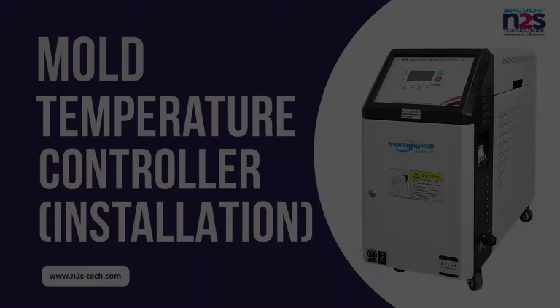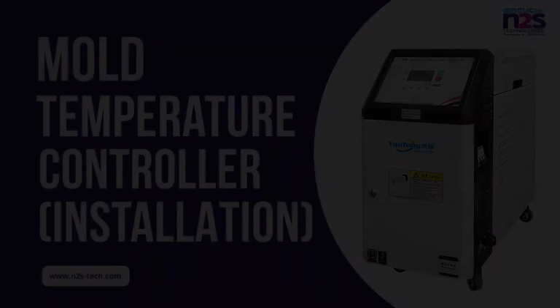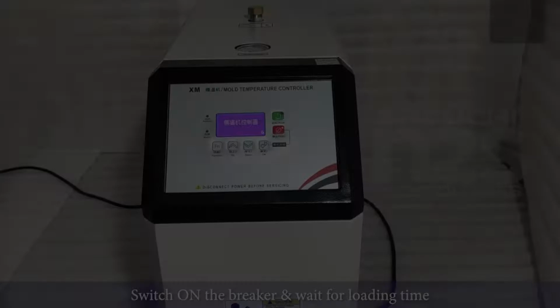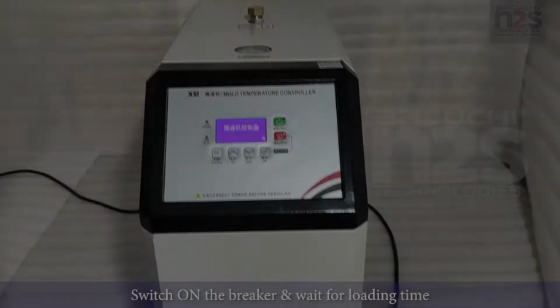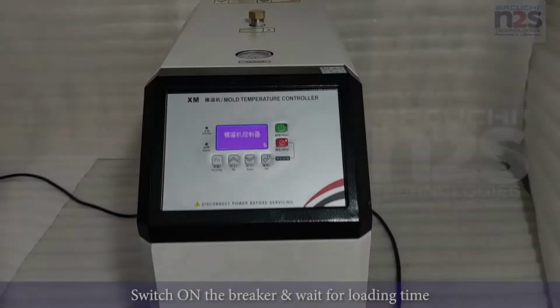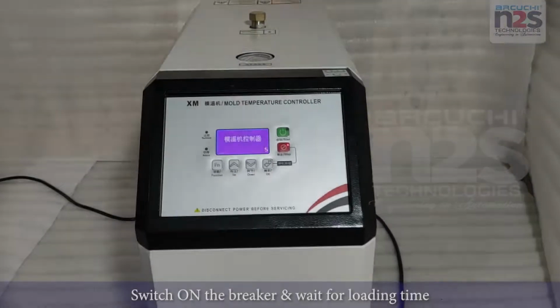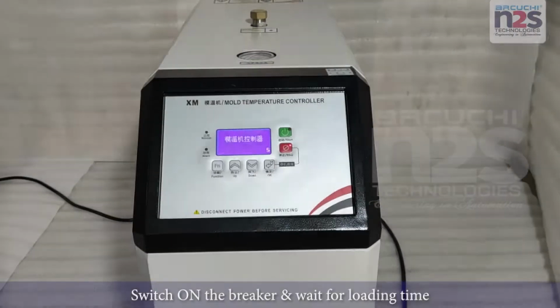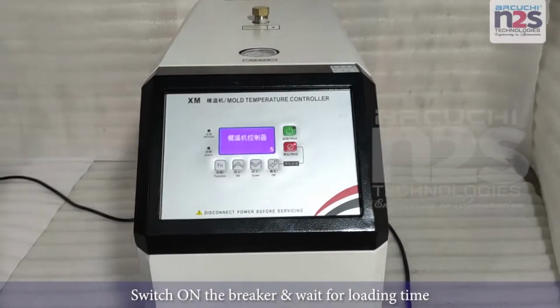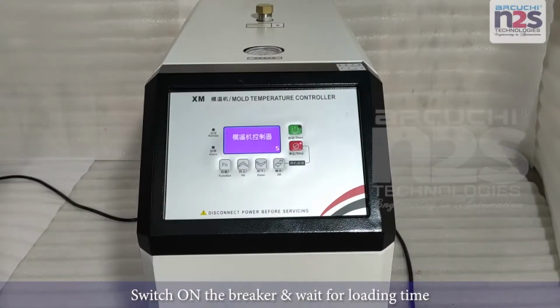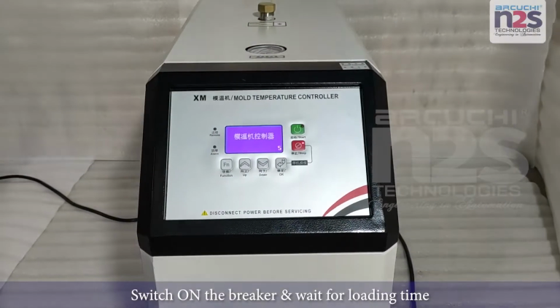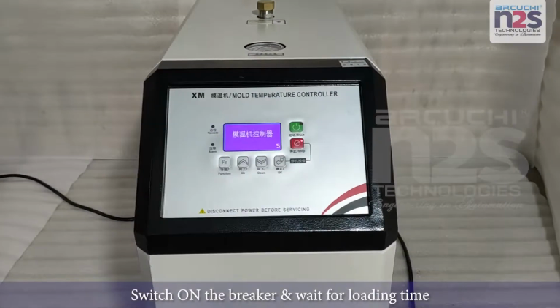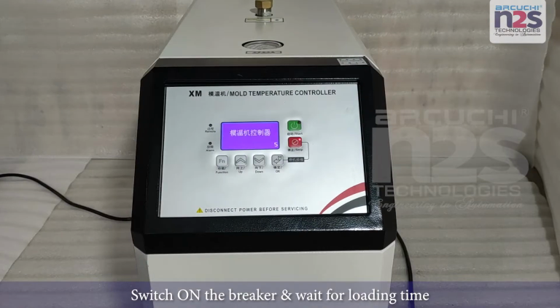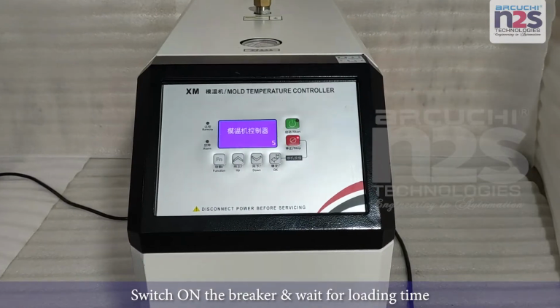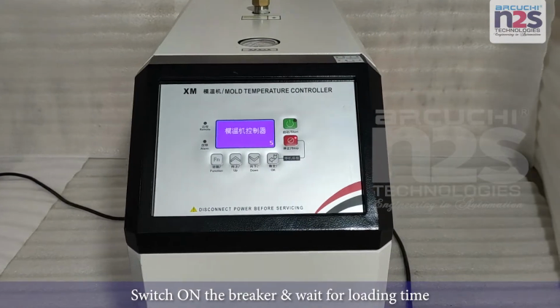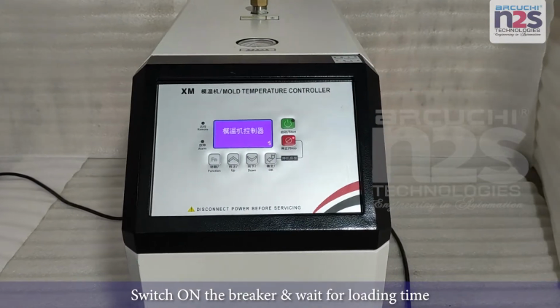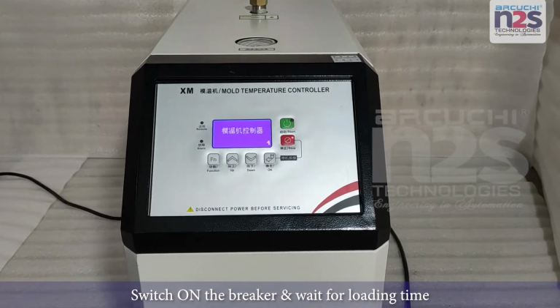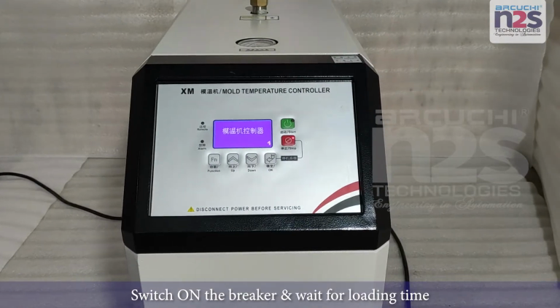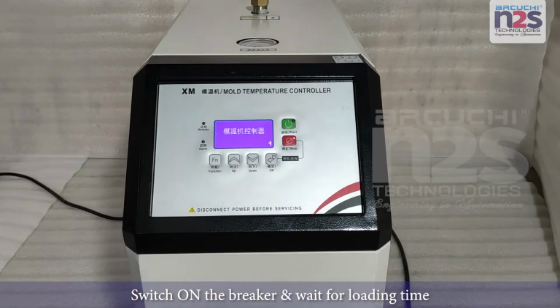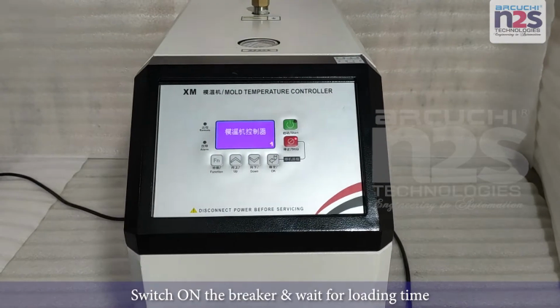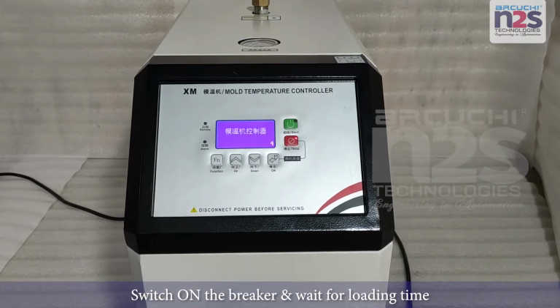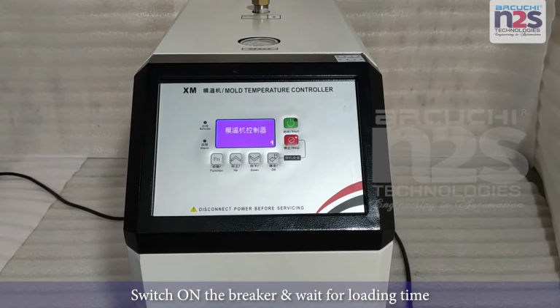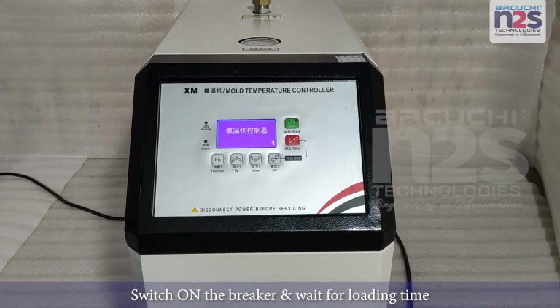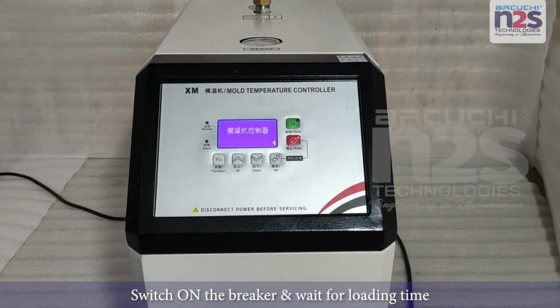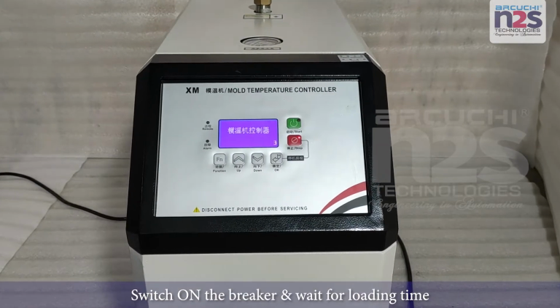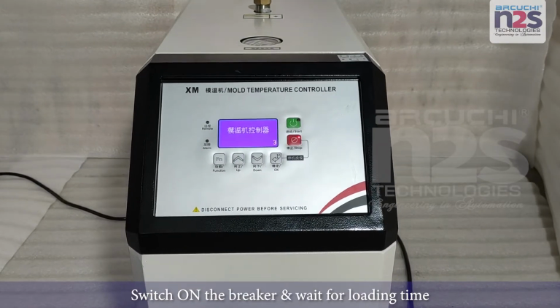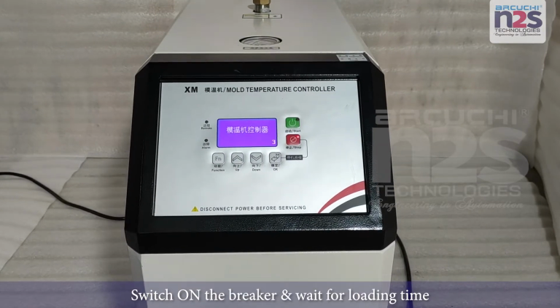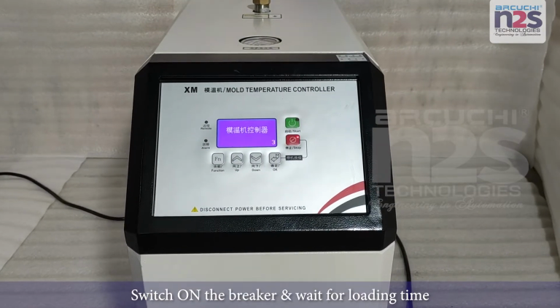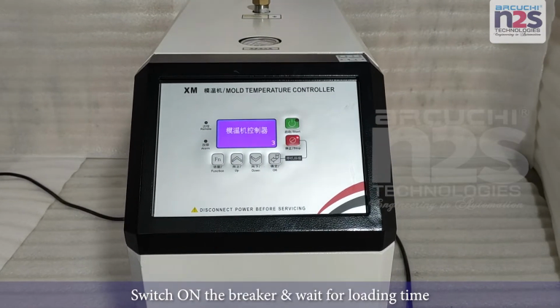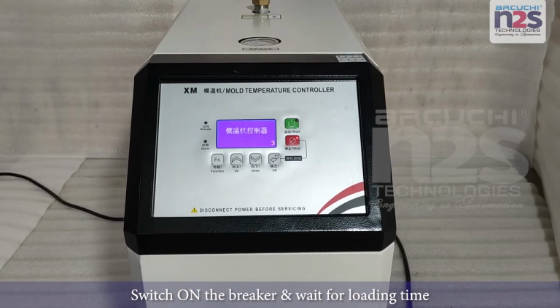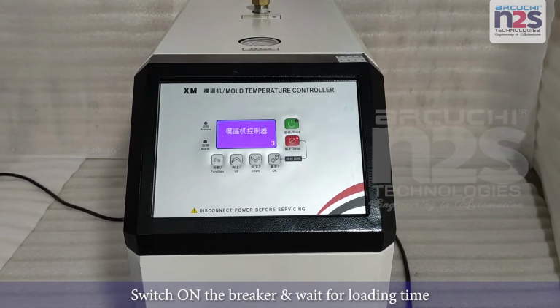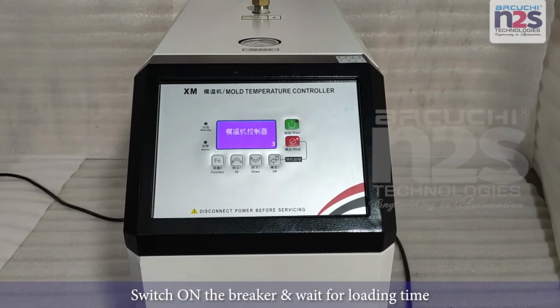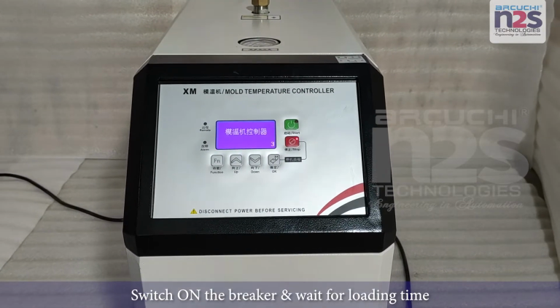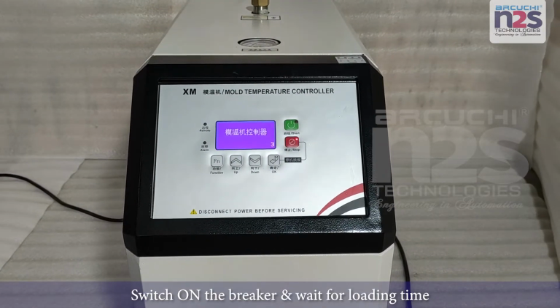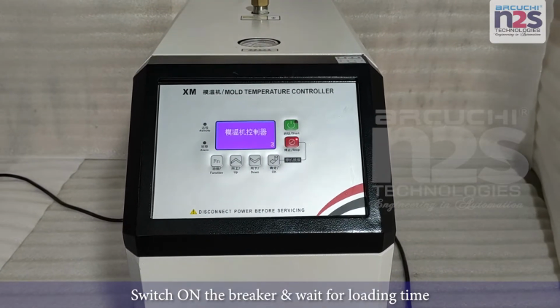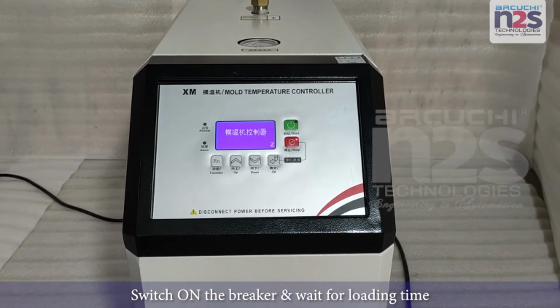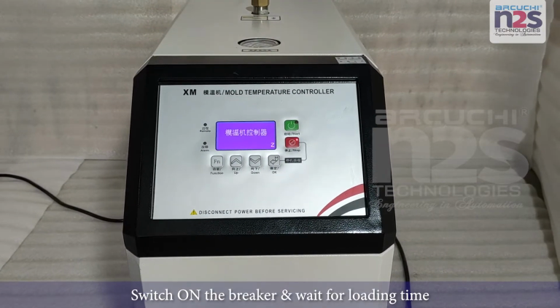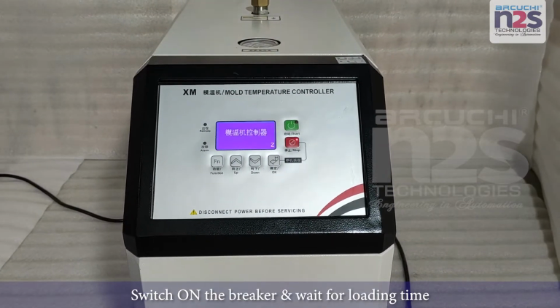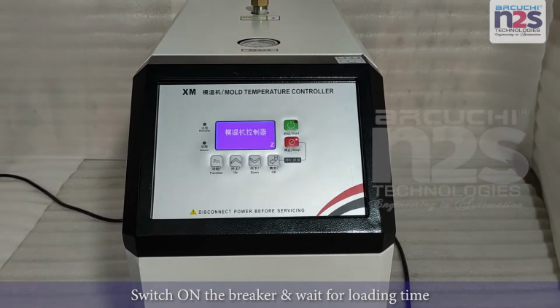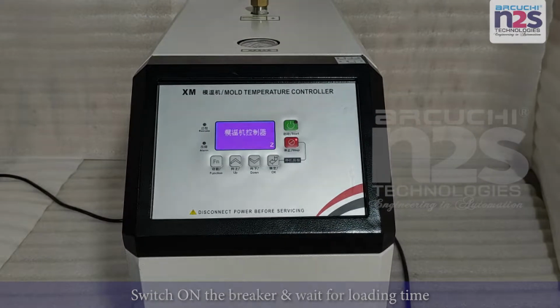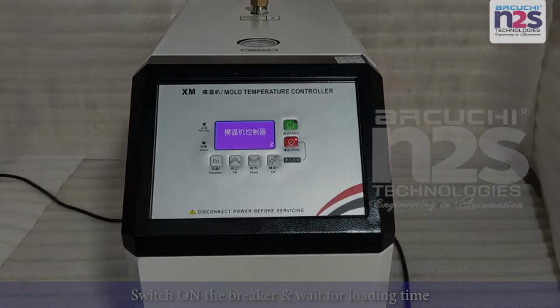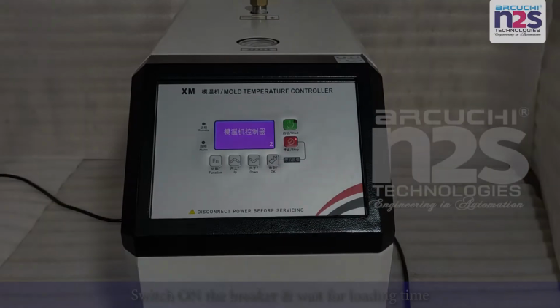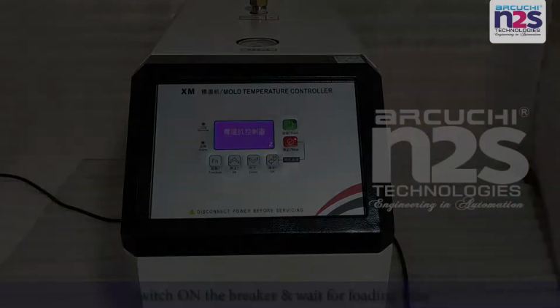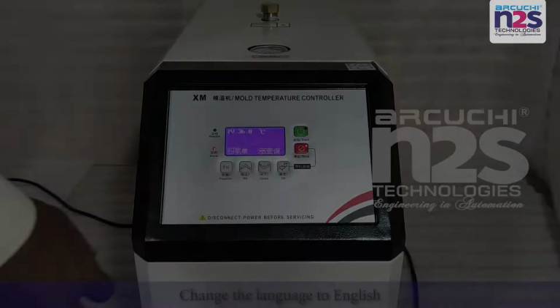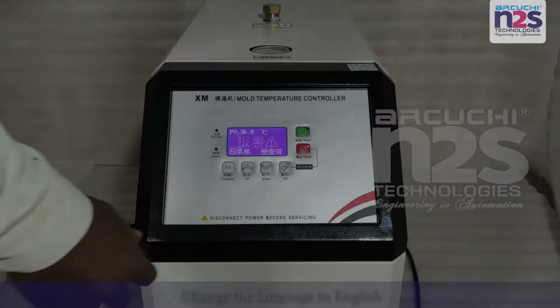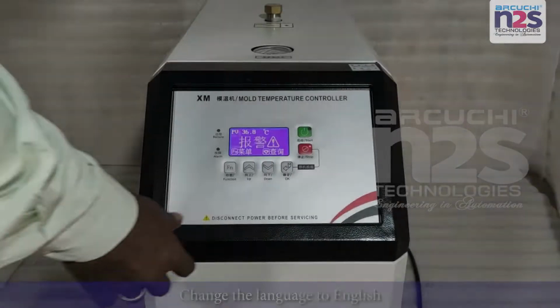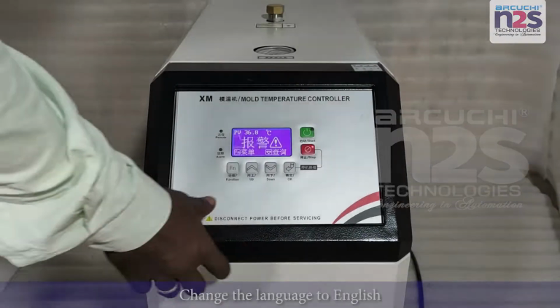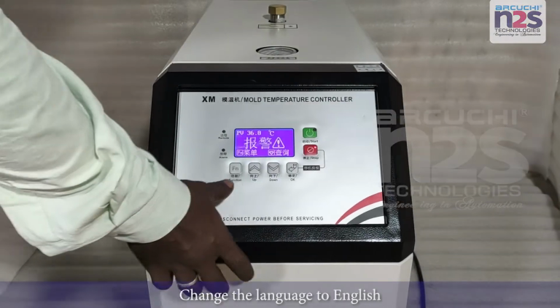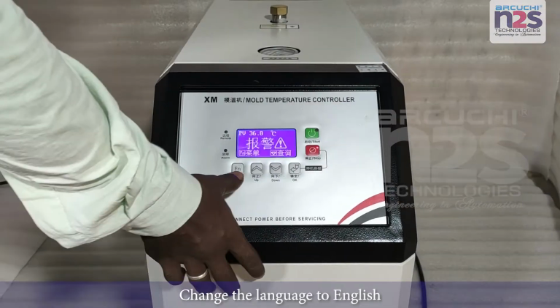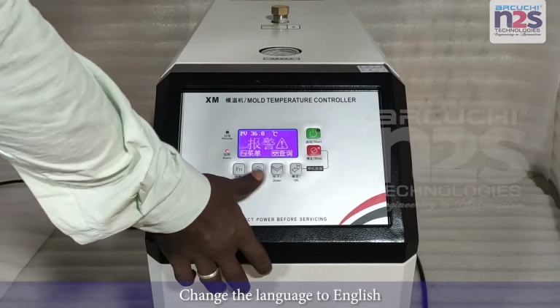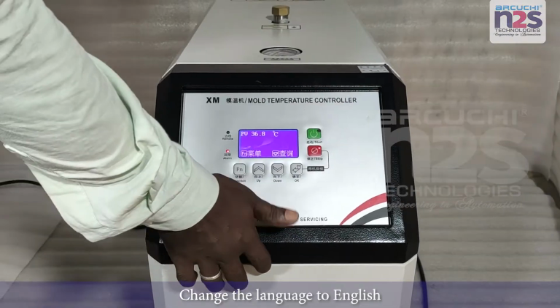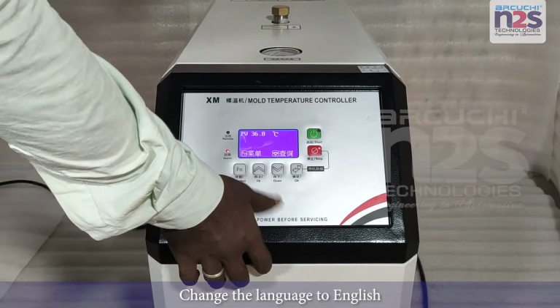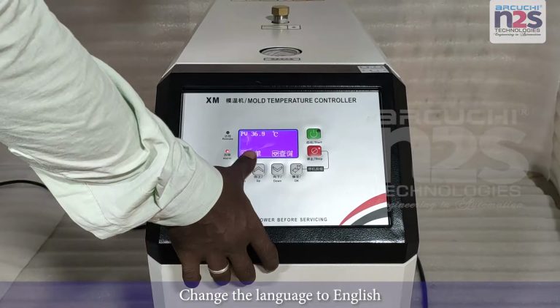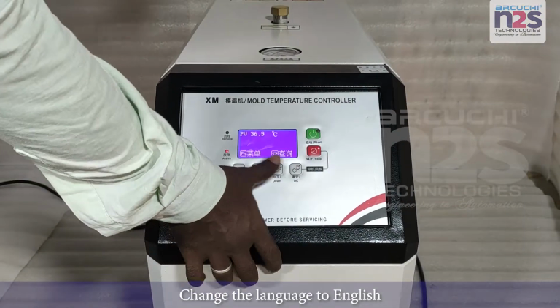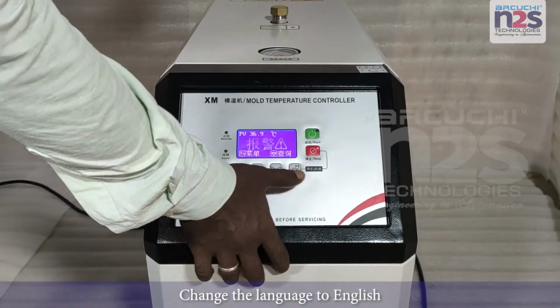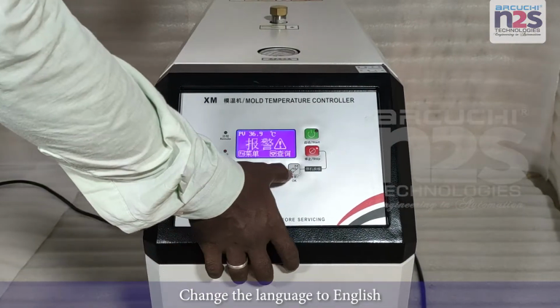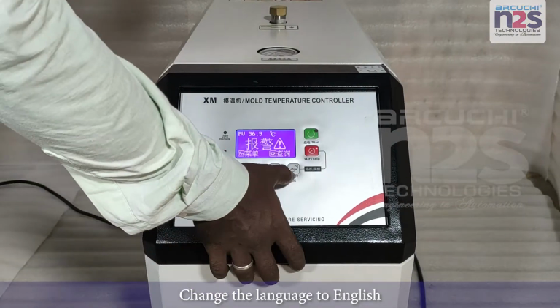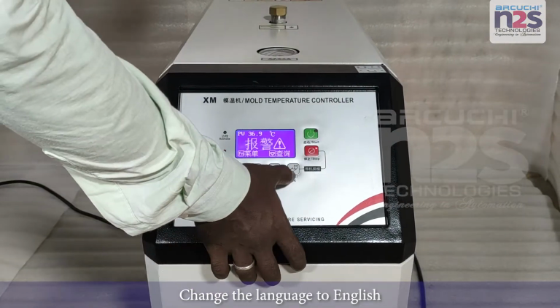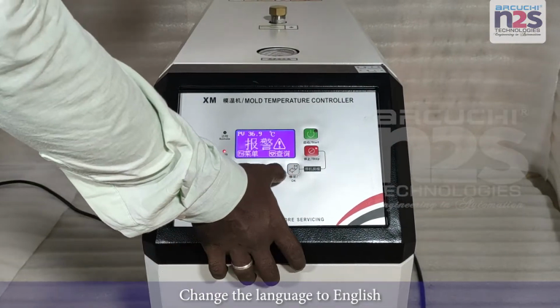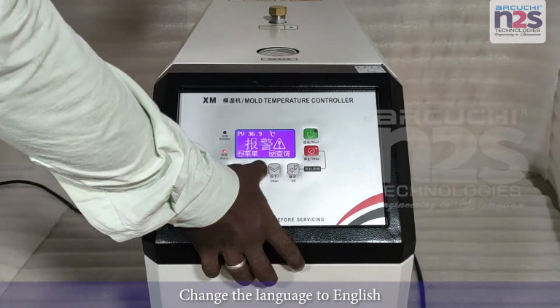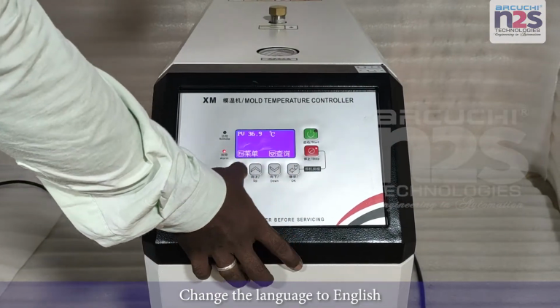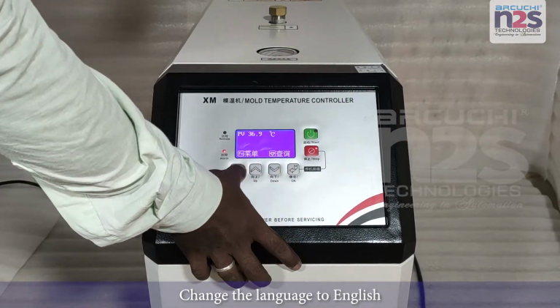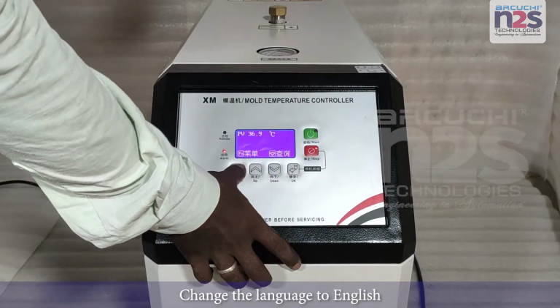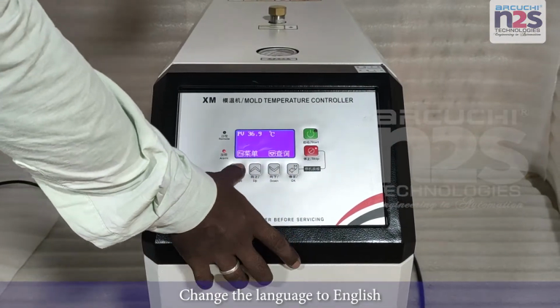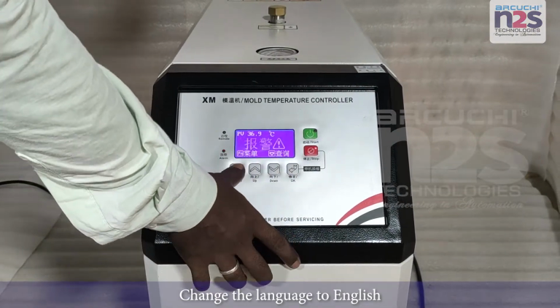Switch on the breaker and wait for loading time. Change the language to English.